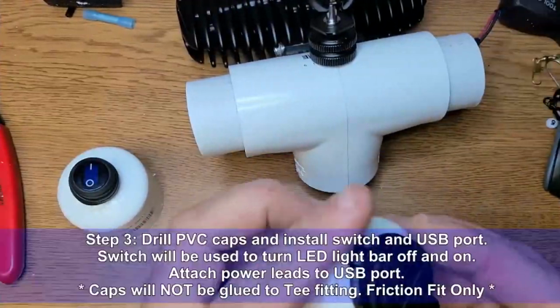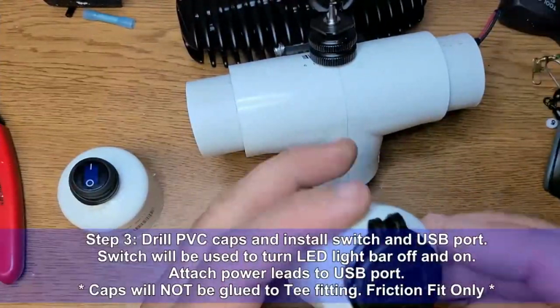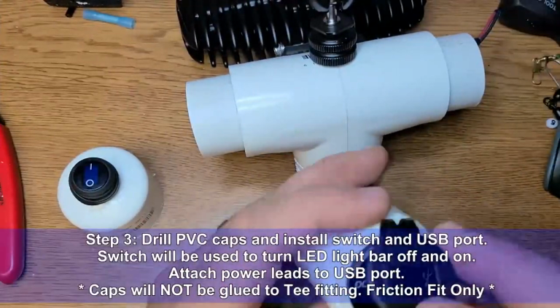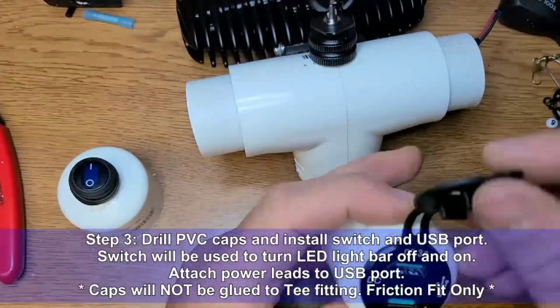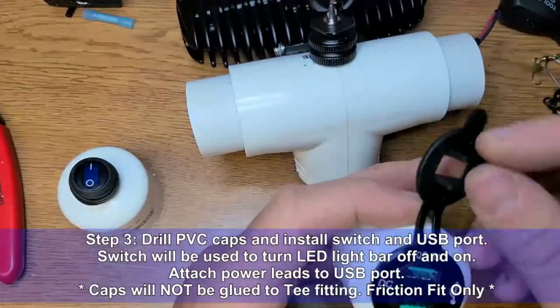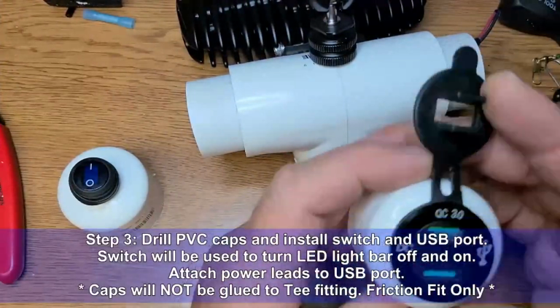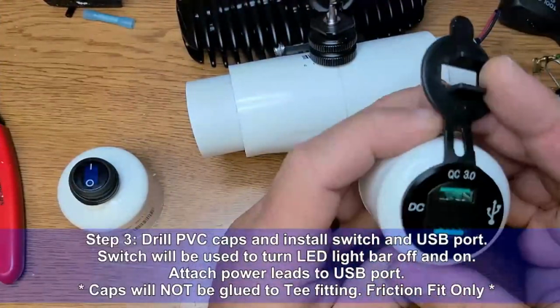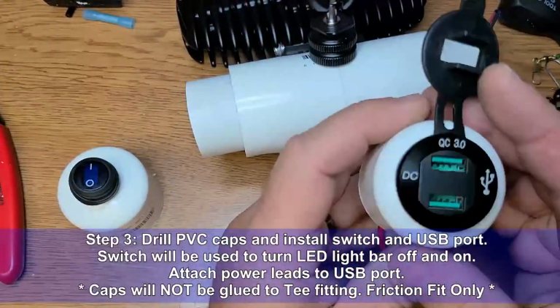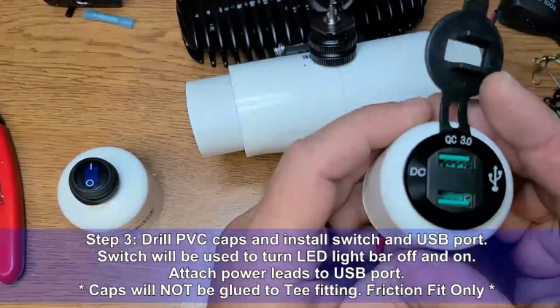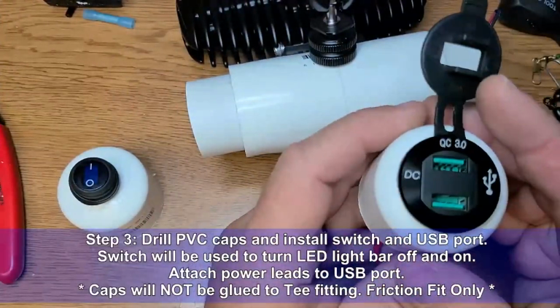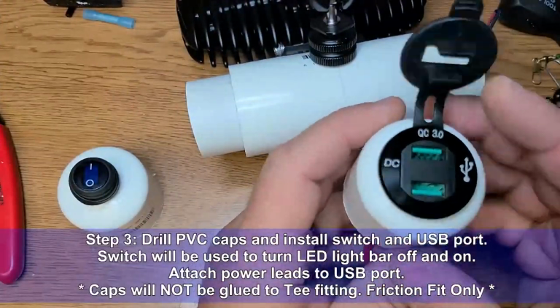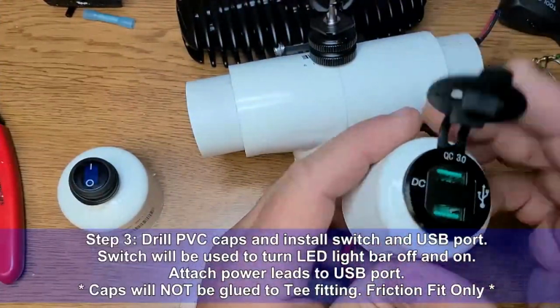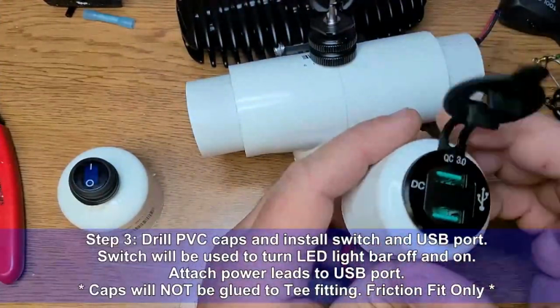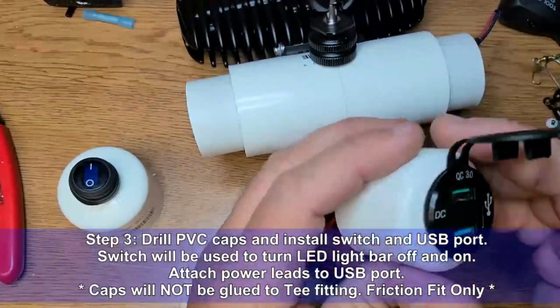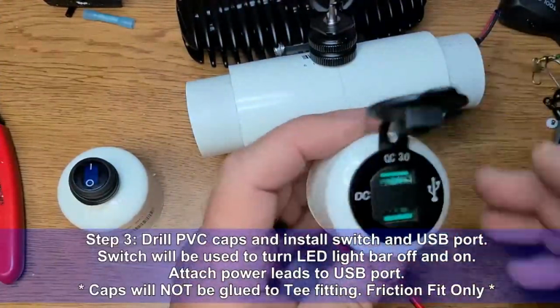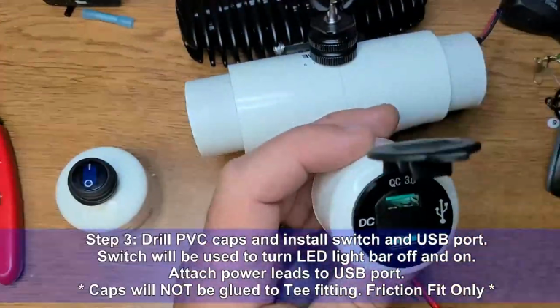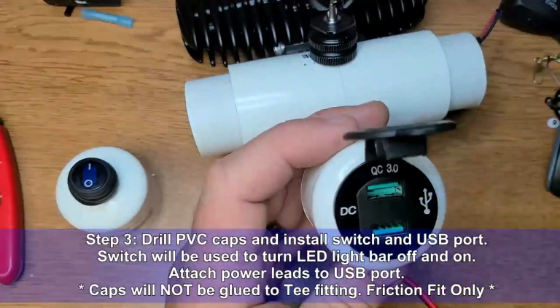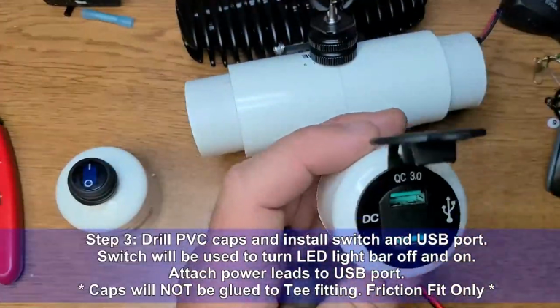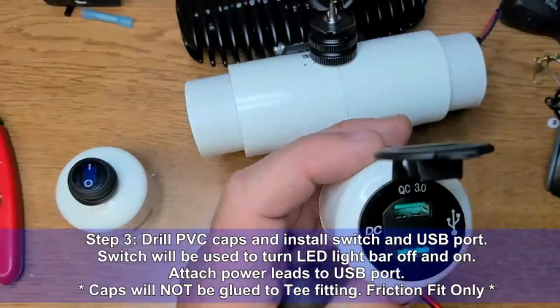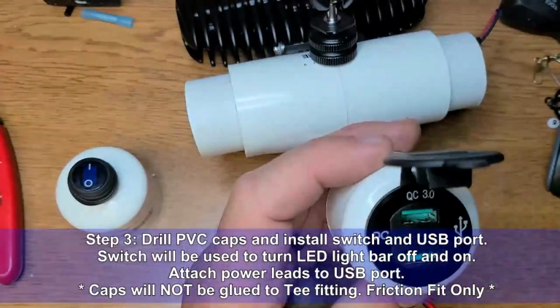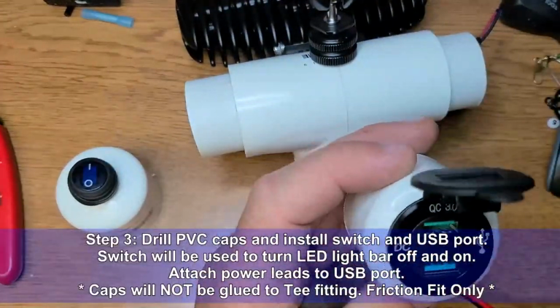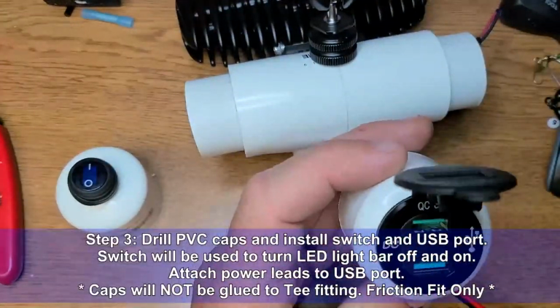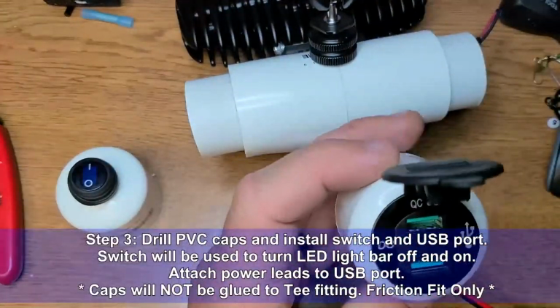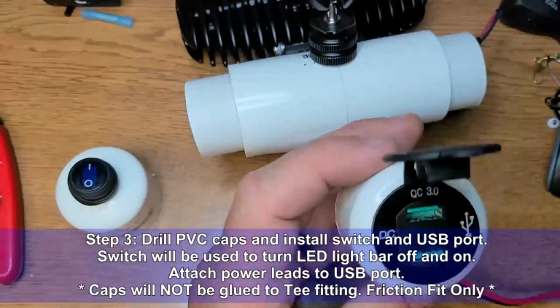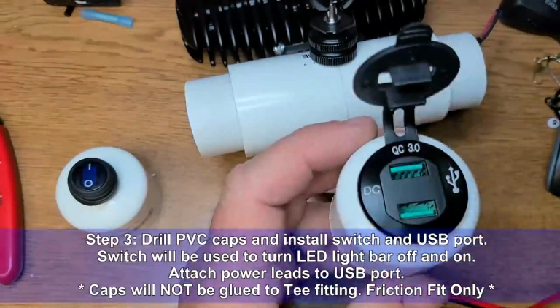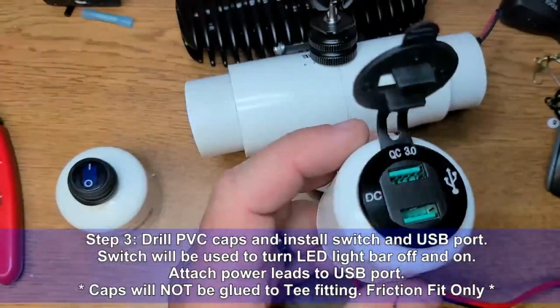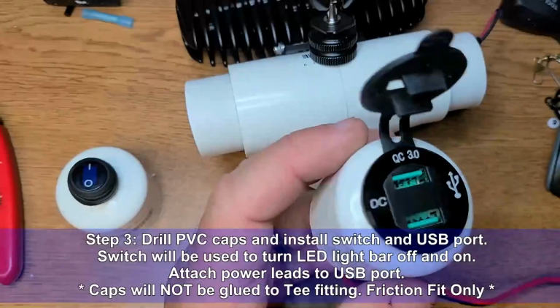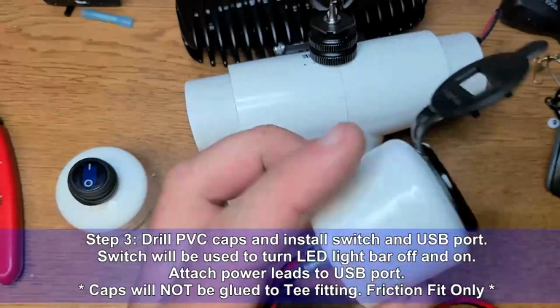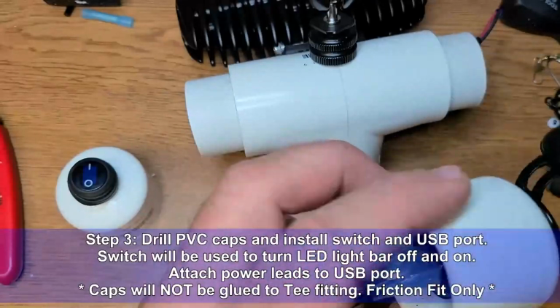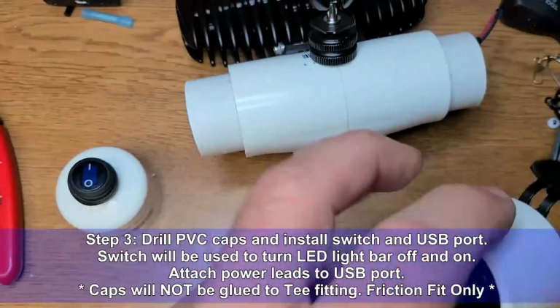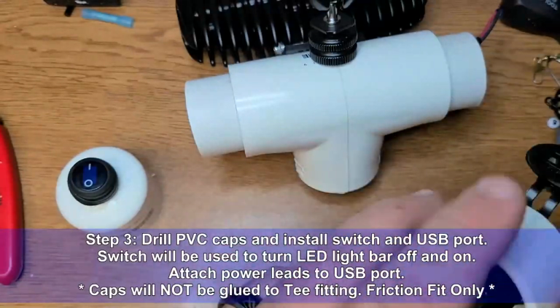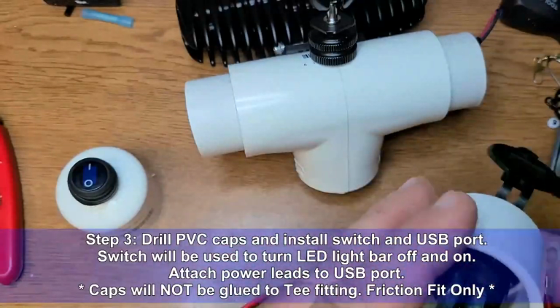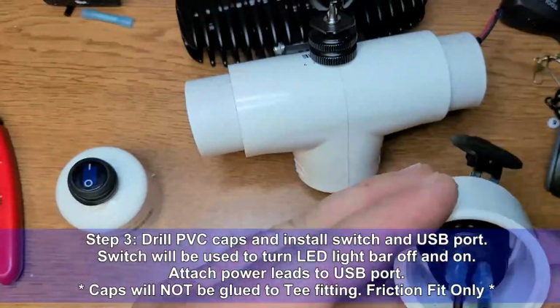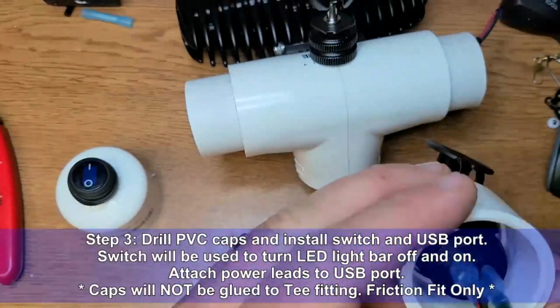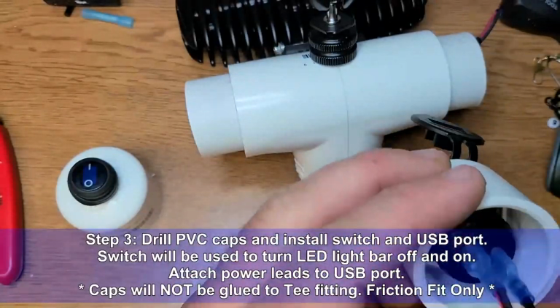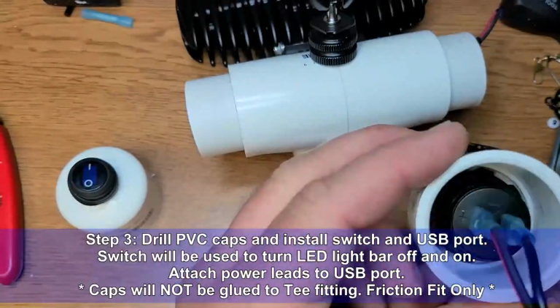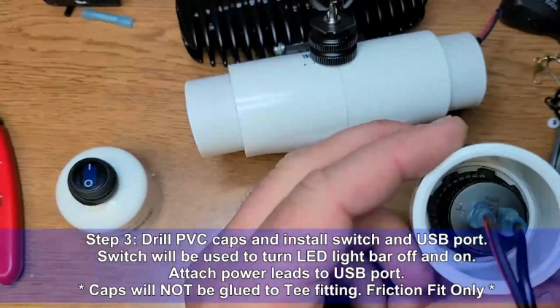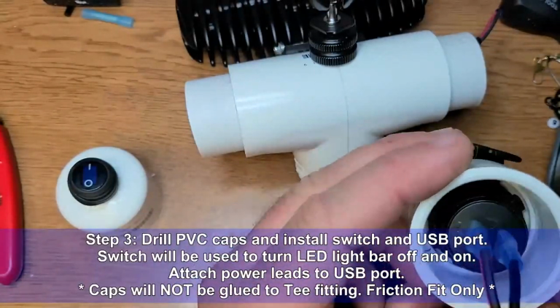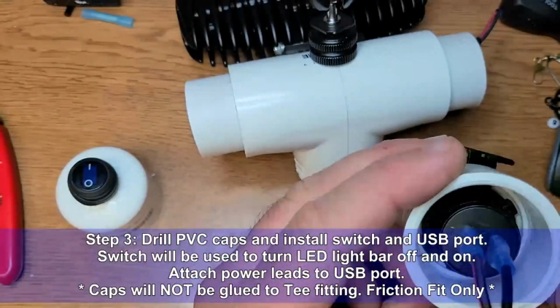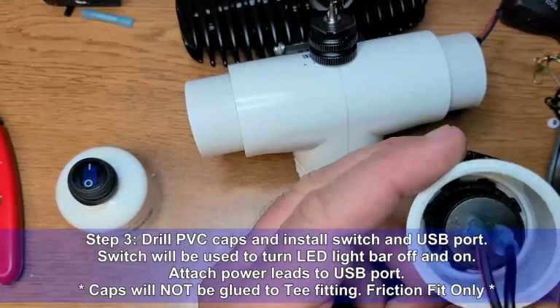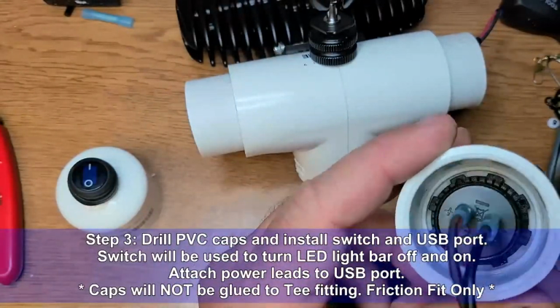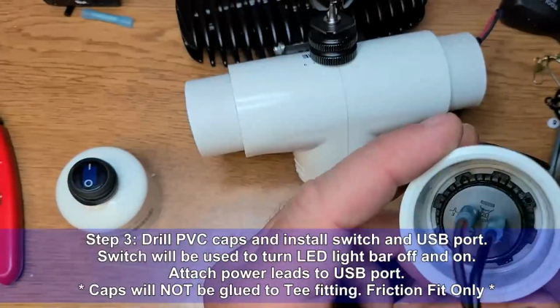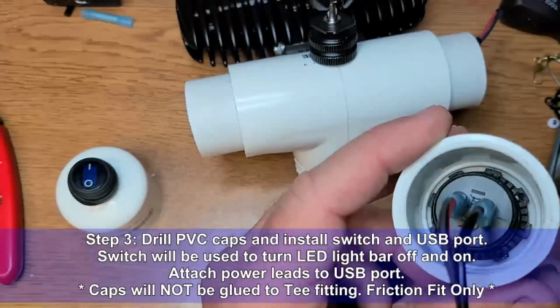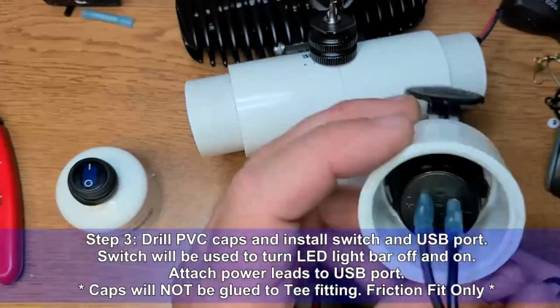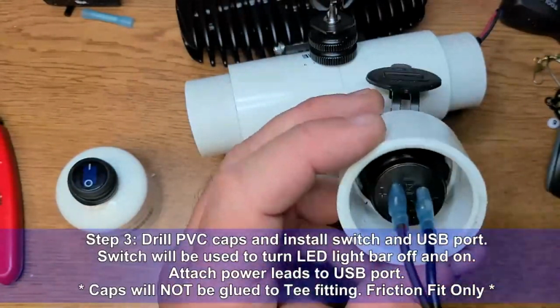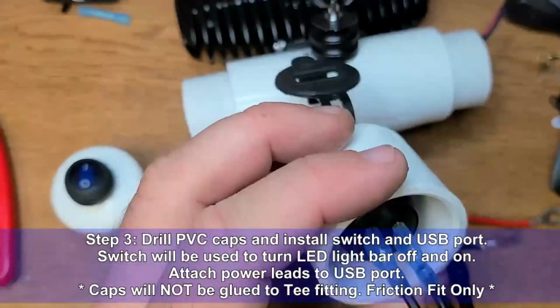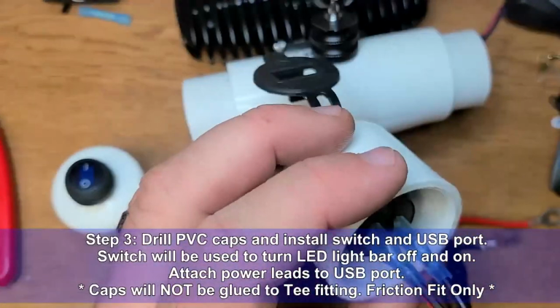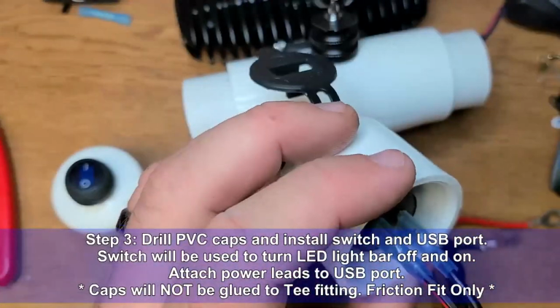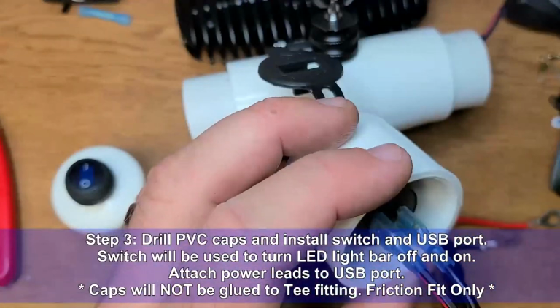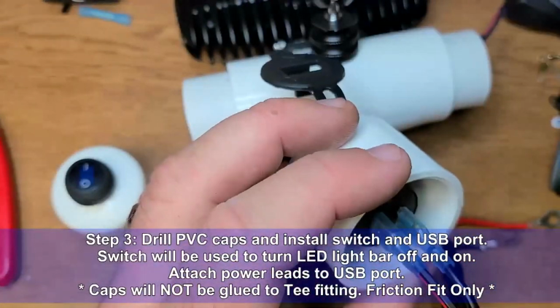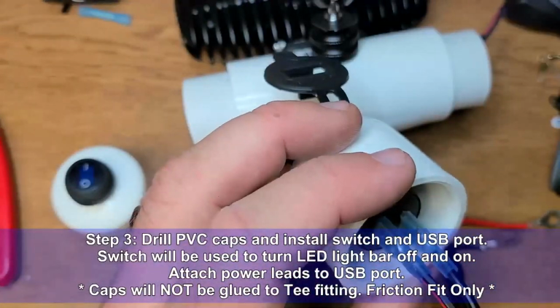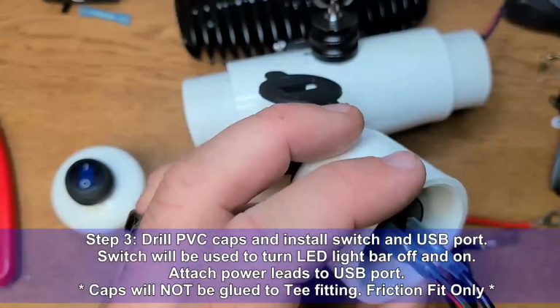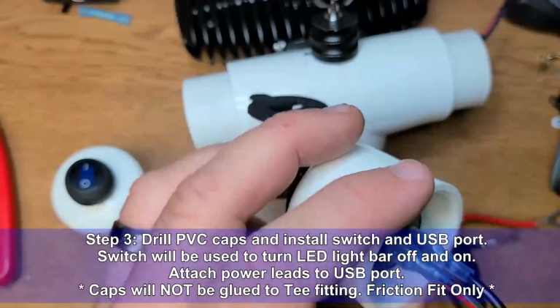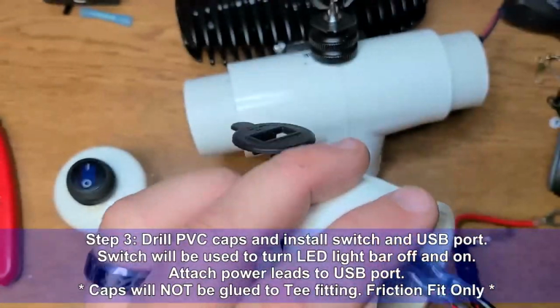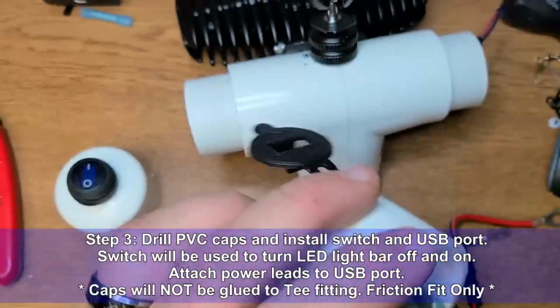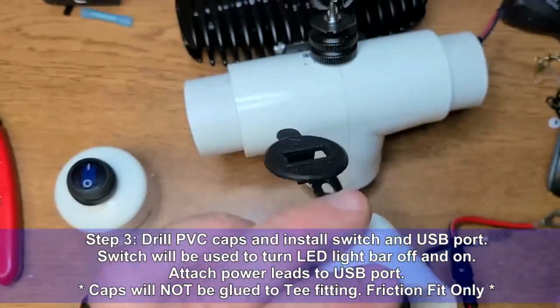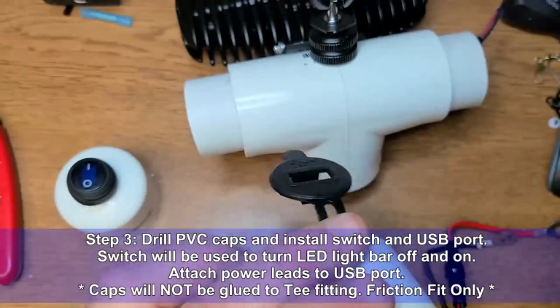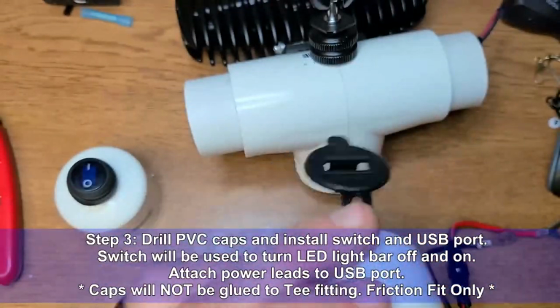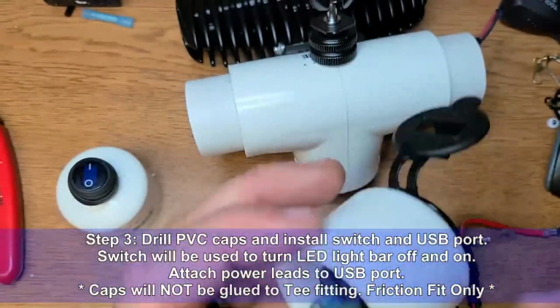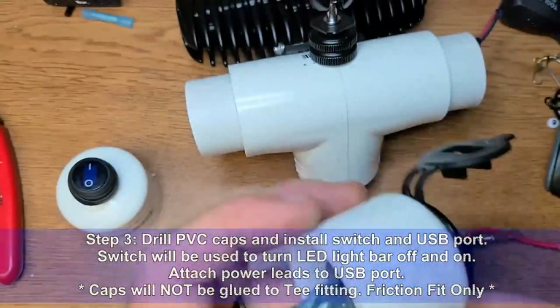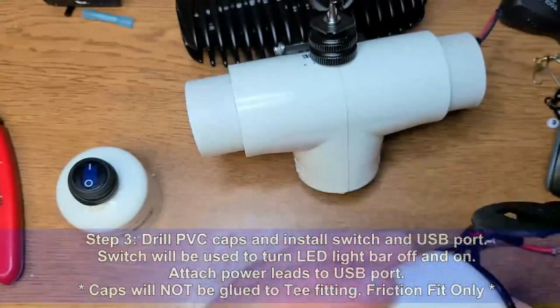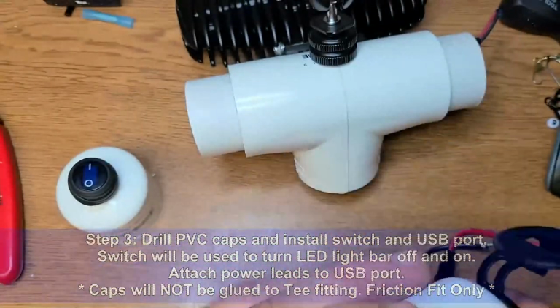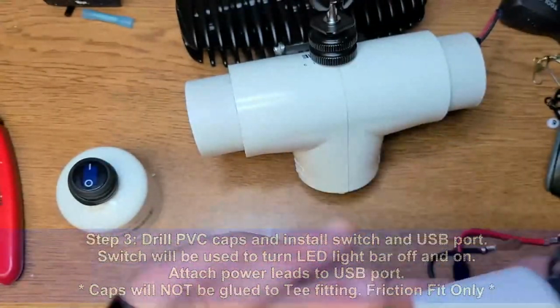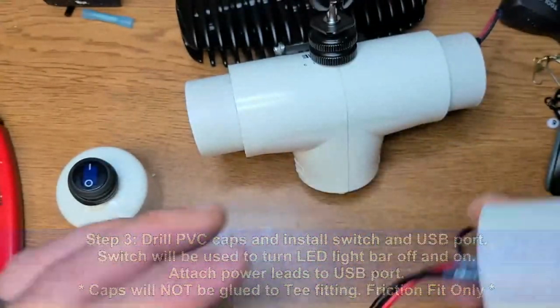Step 3: Drill your PVC caps and install the switch and USB port. Attach the power leads to the USB port.